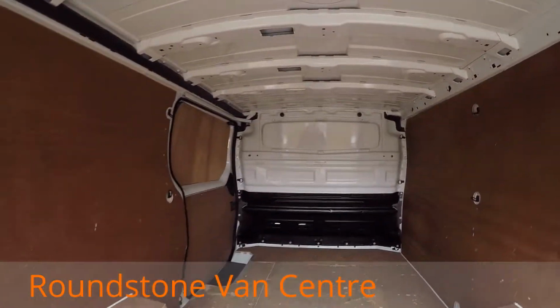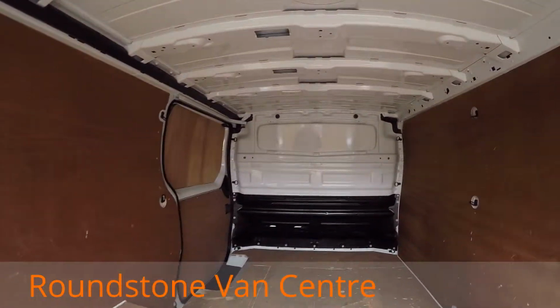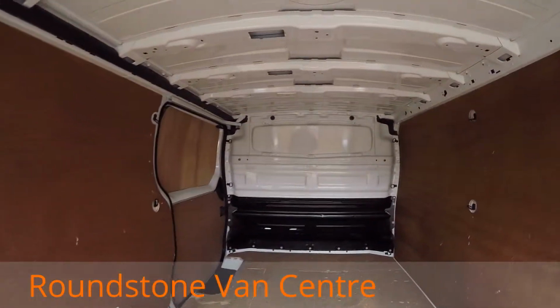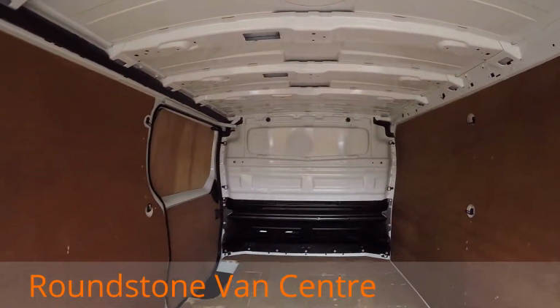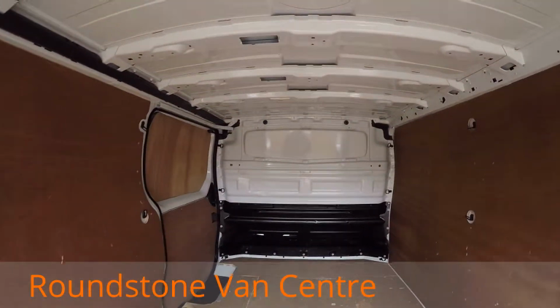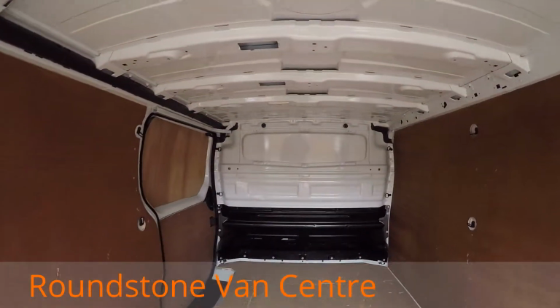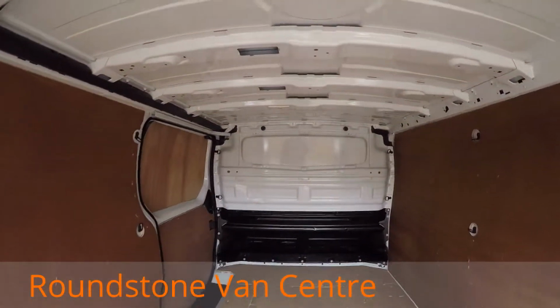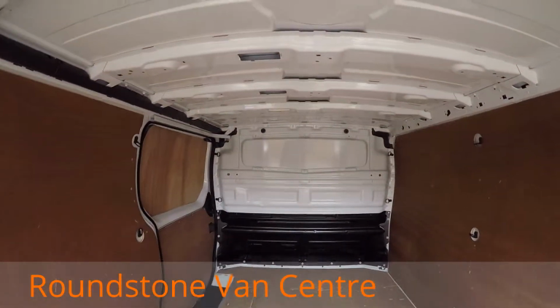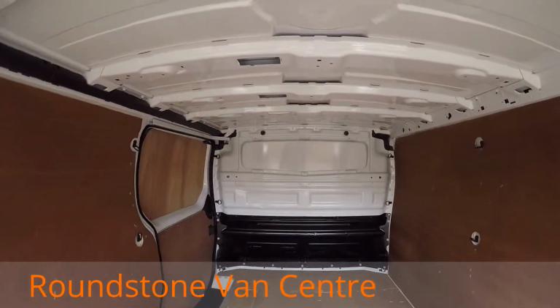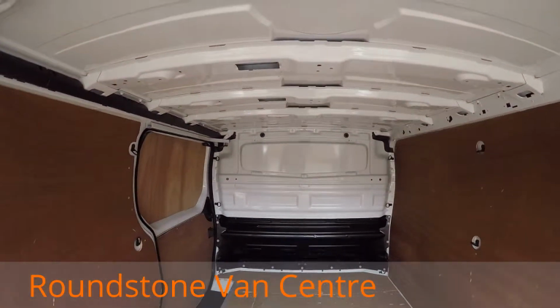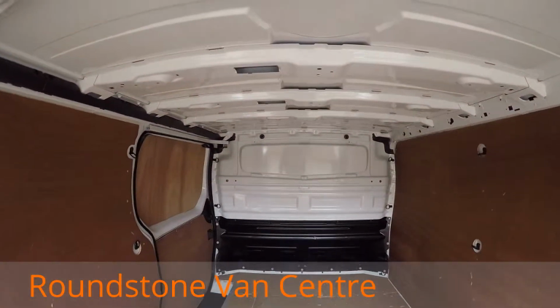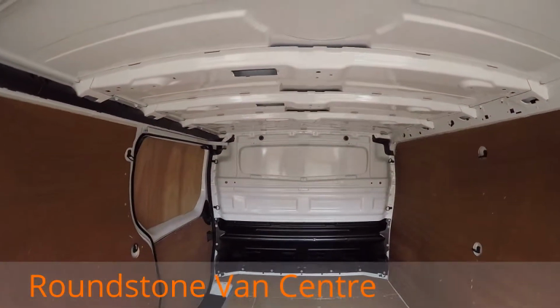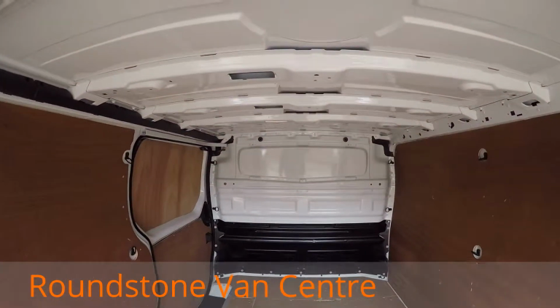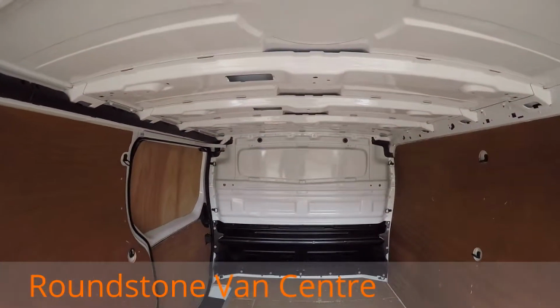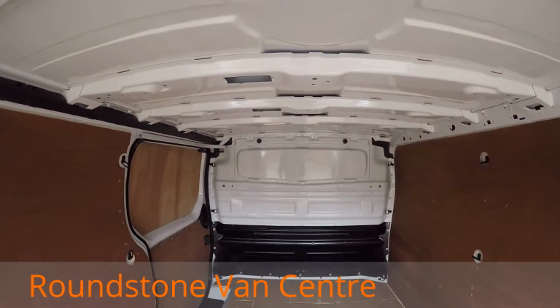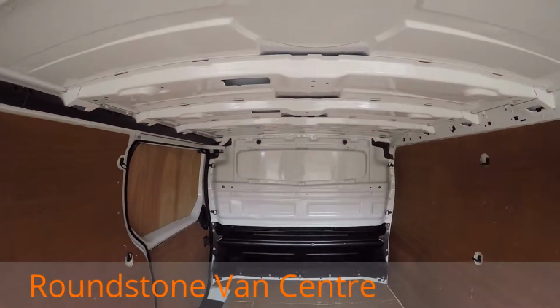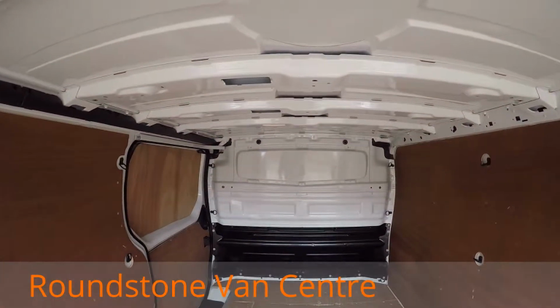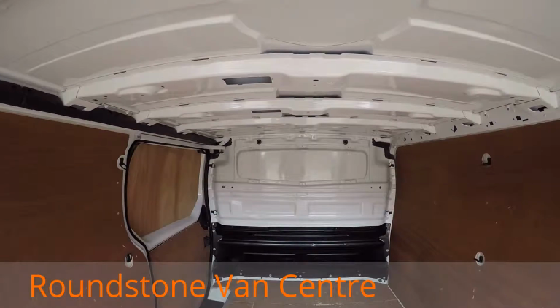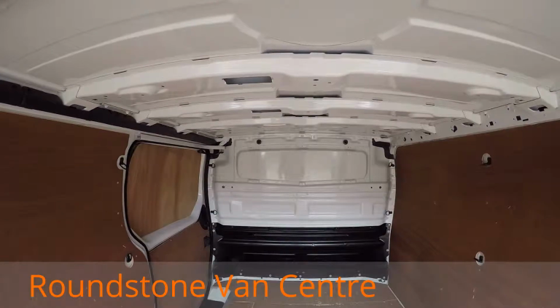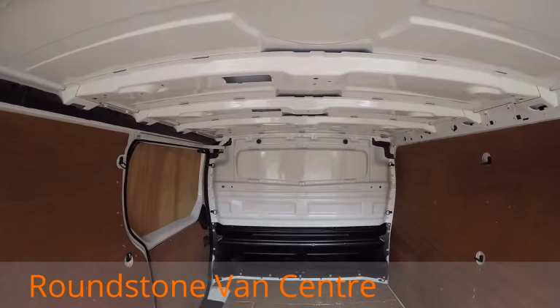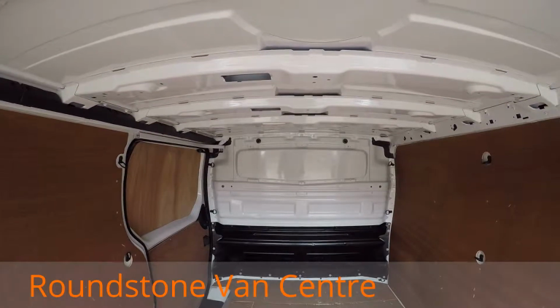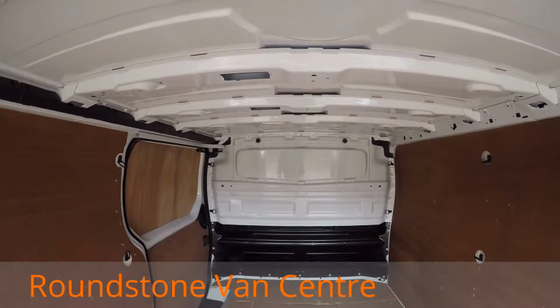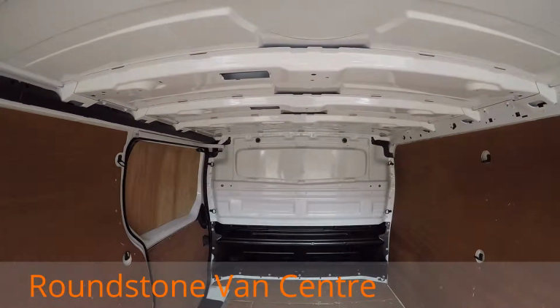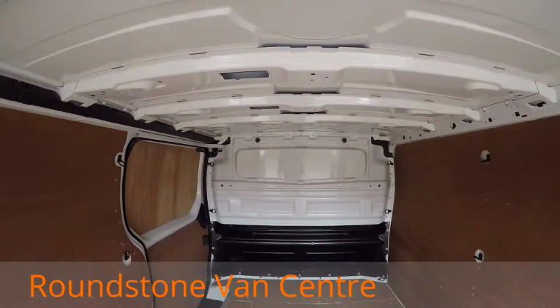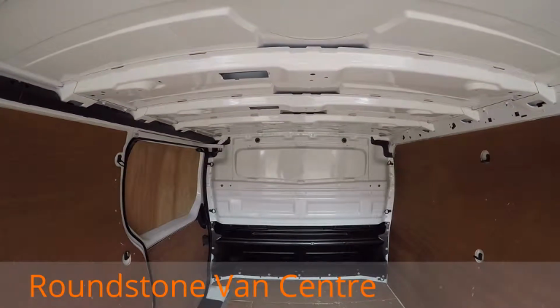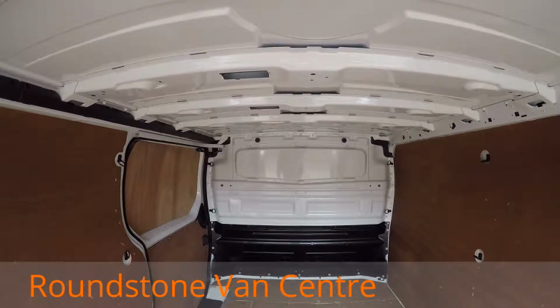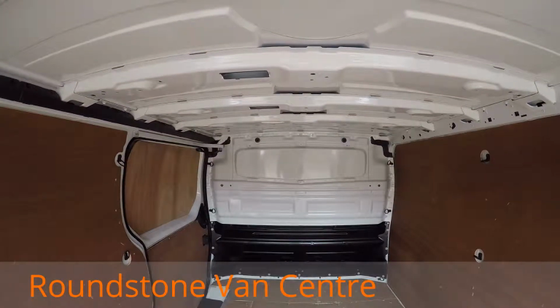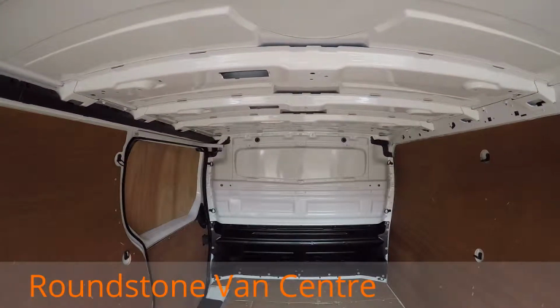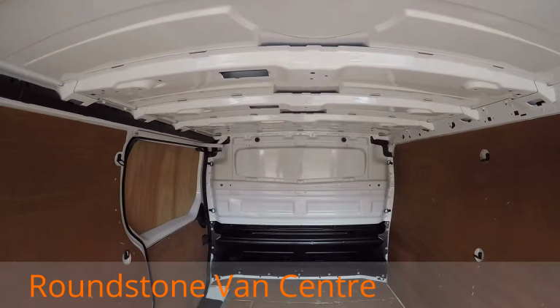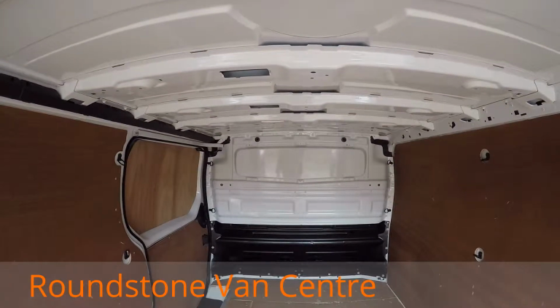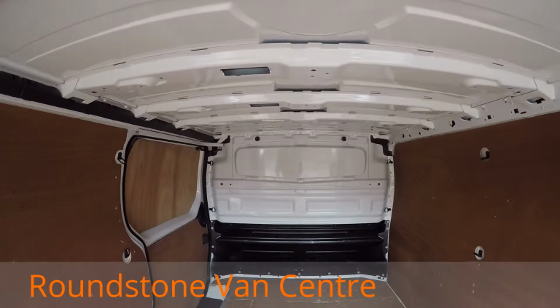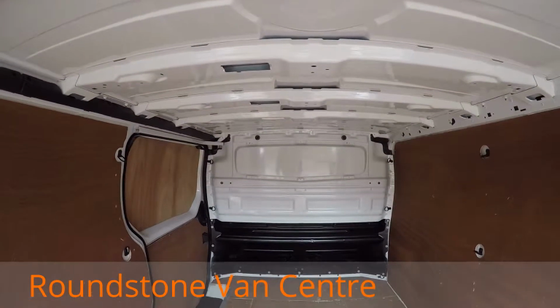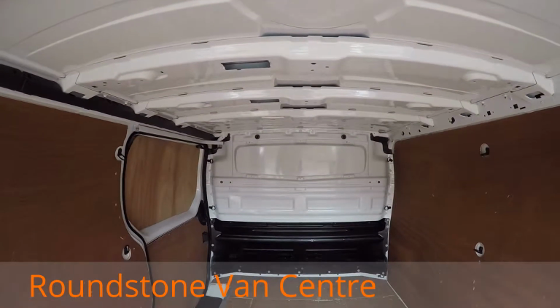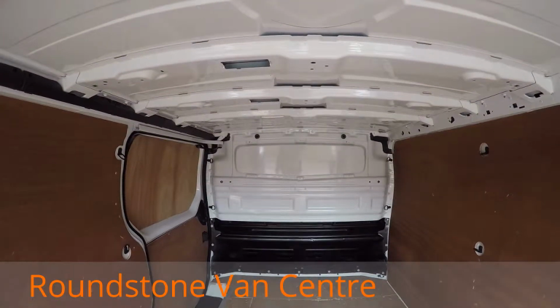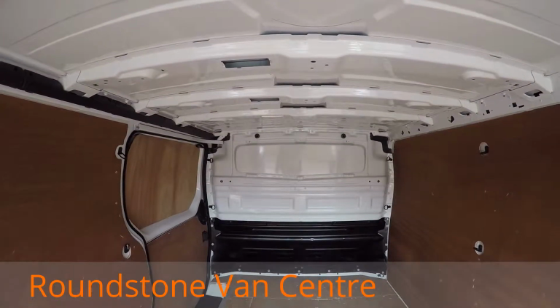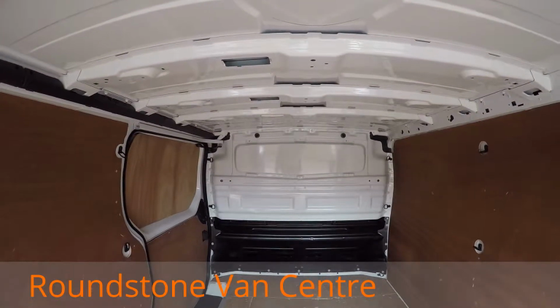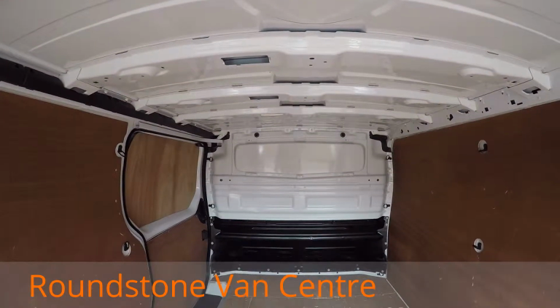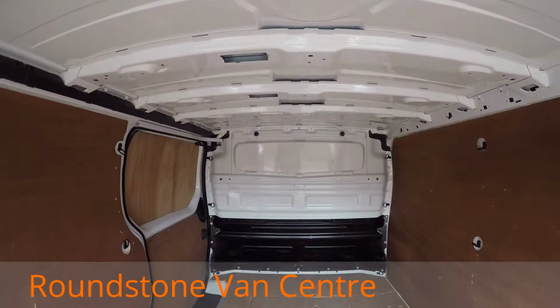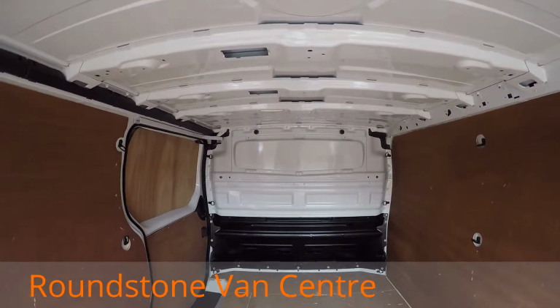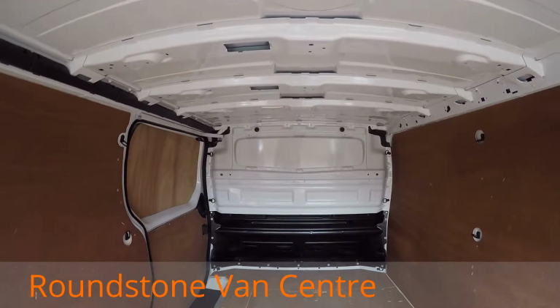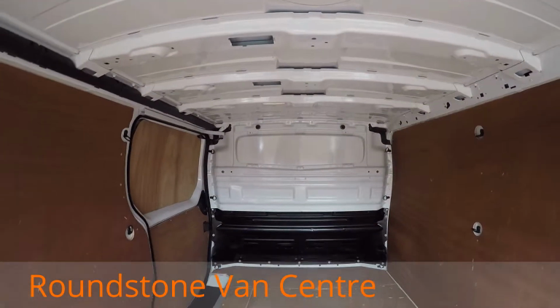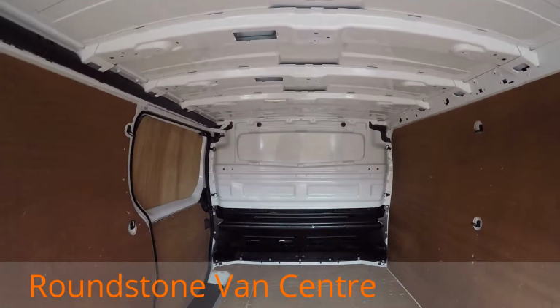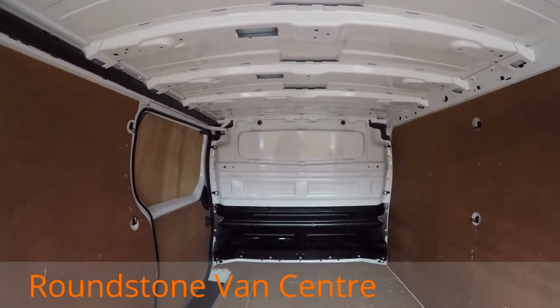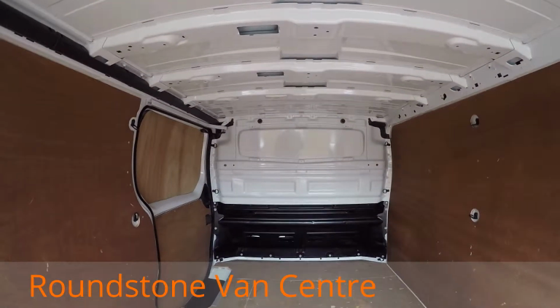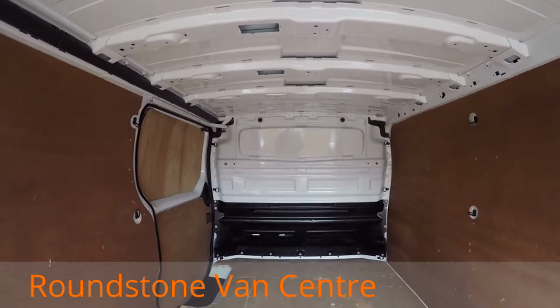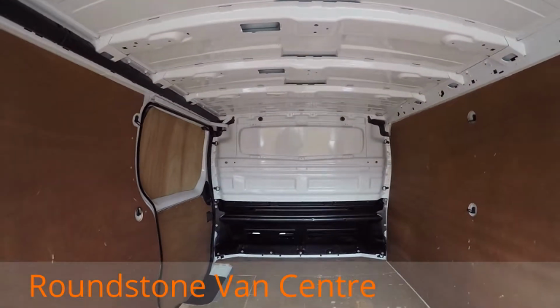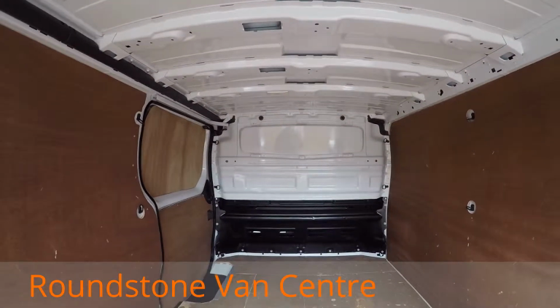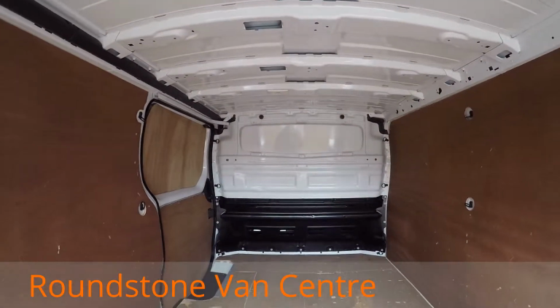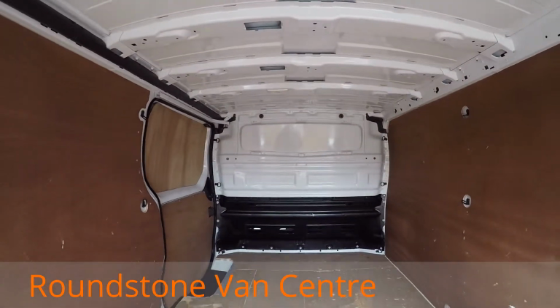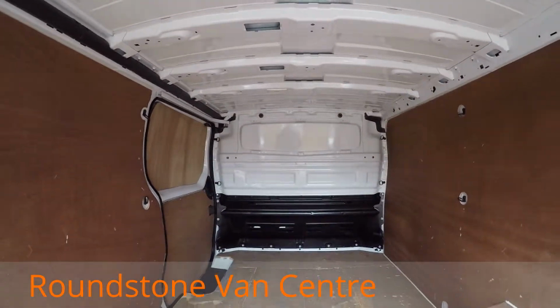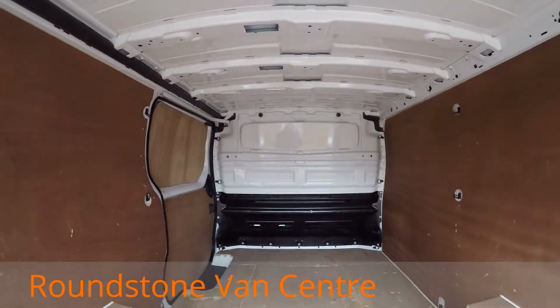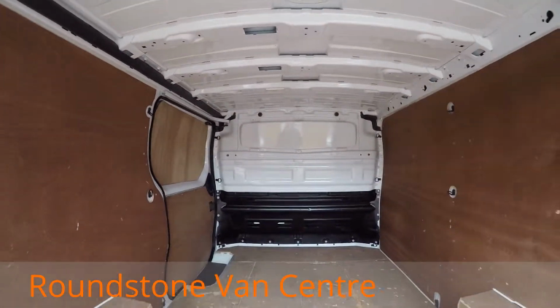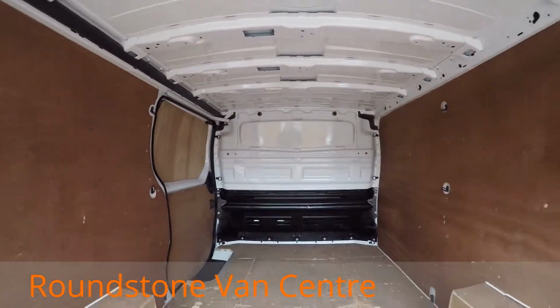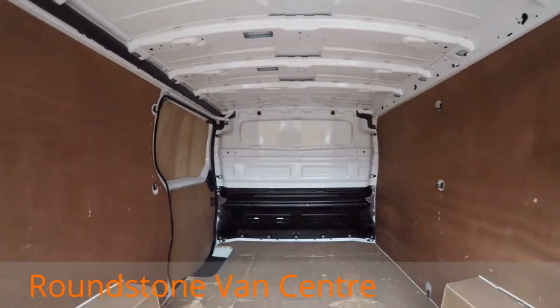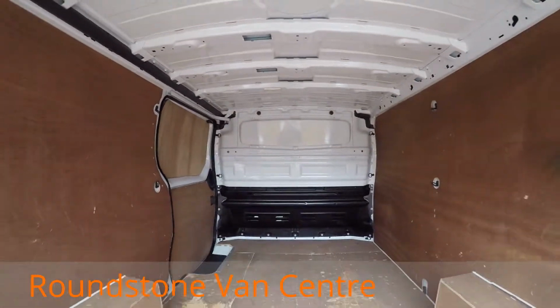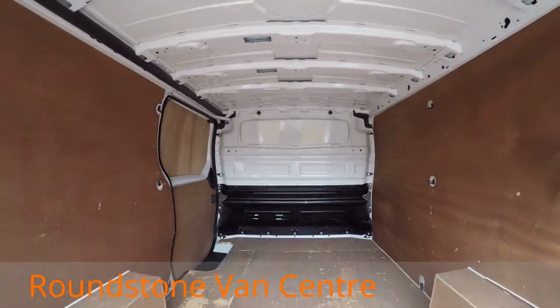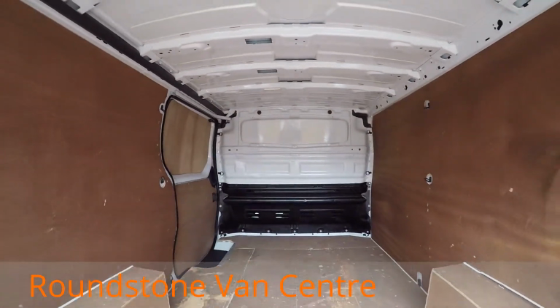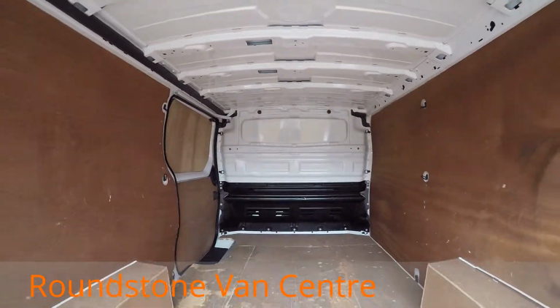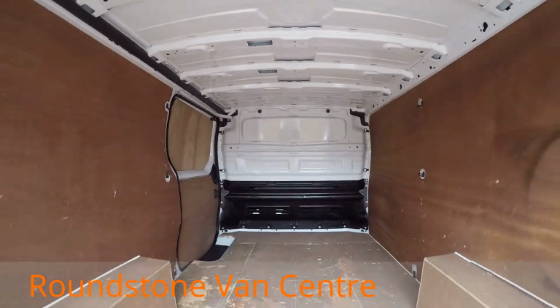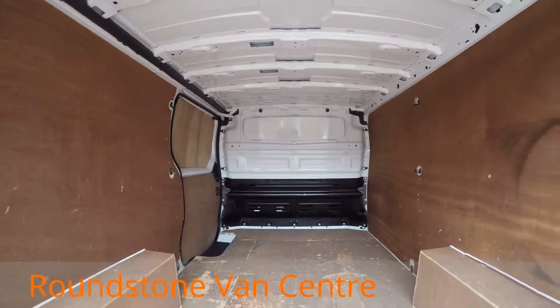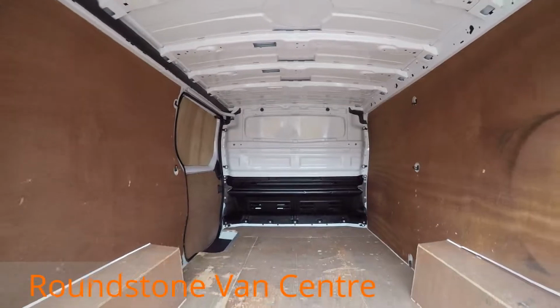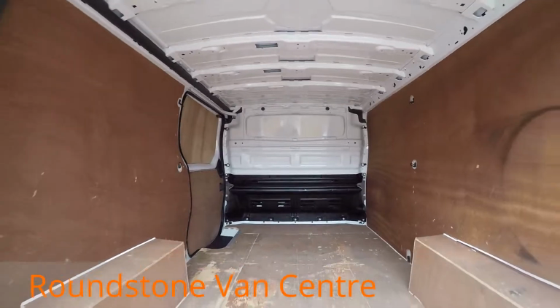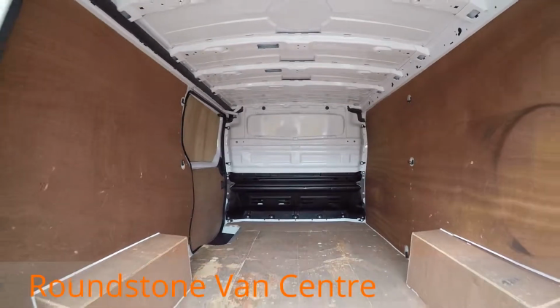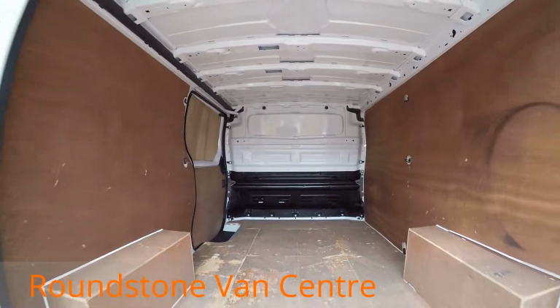Looking into the rear cargo area, you can see it's got a full height factory metal bulkhead and it's been fly-lined.